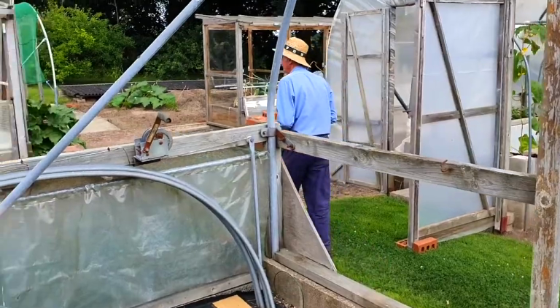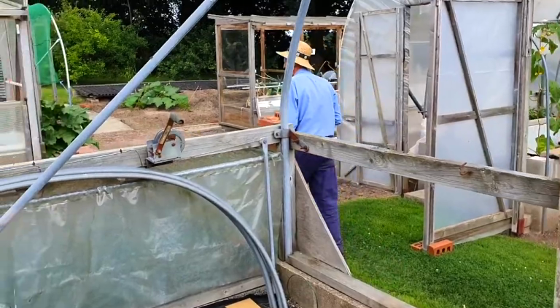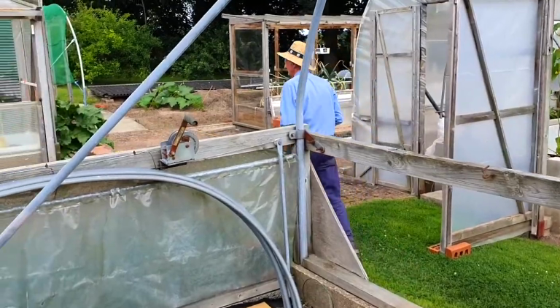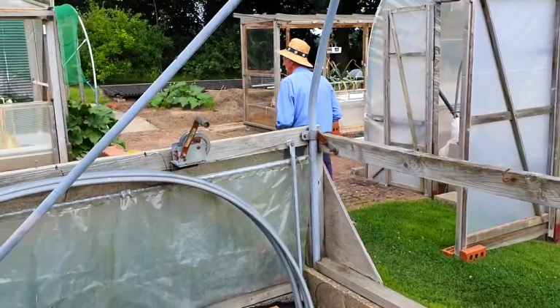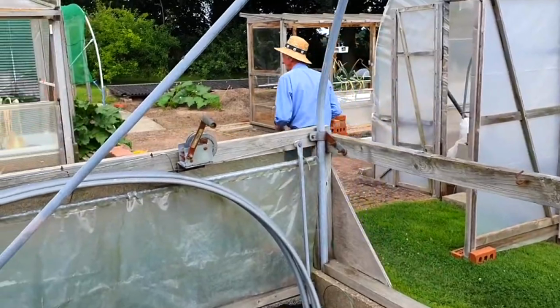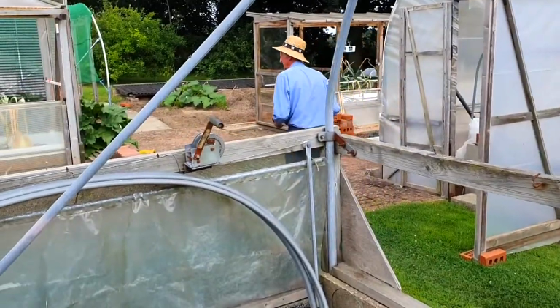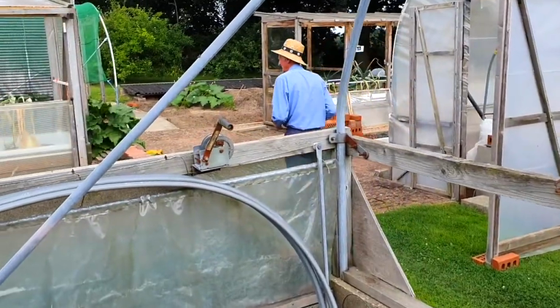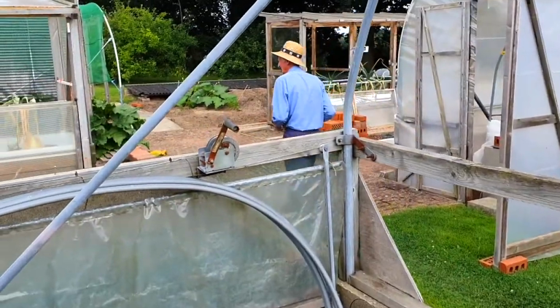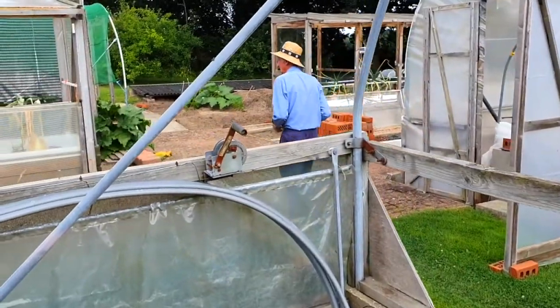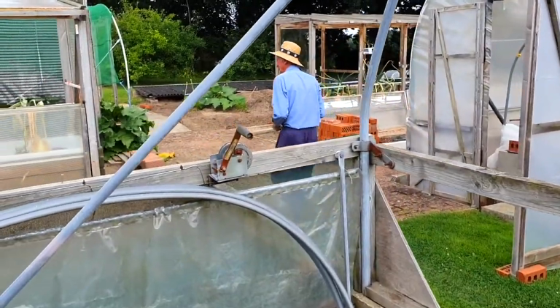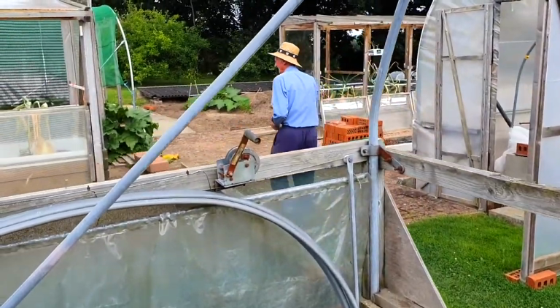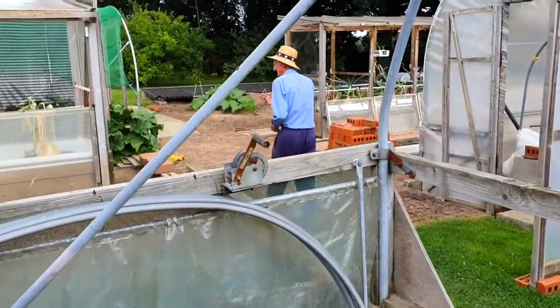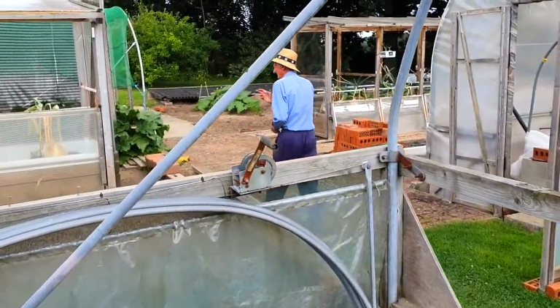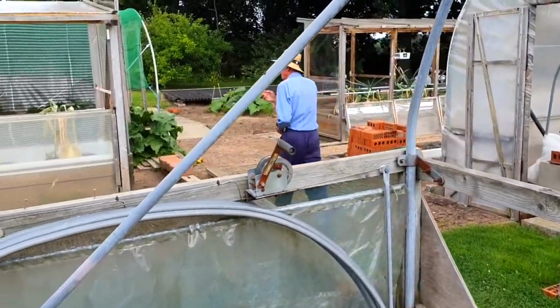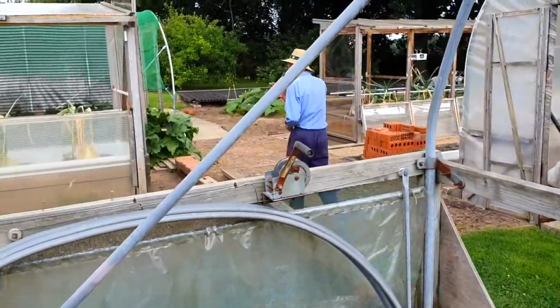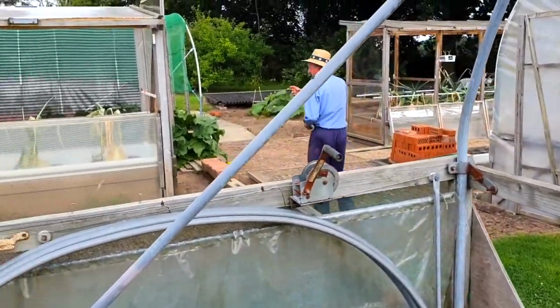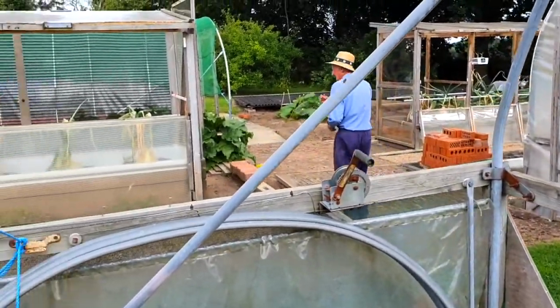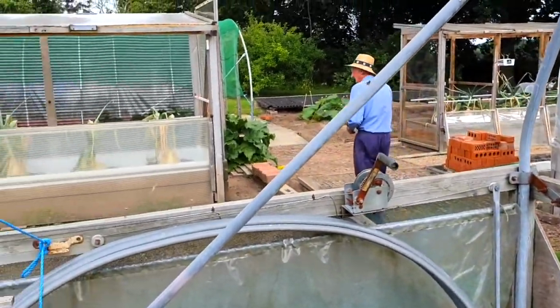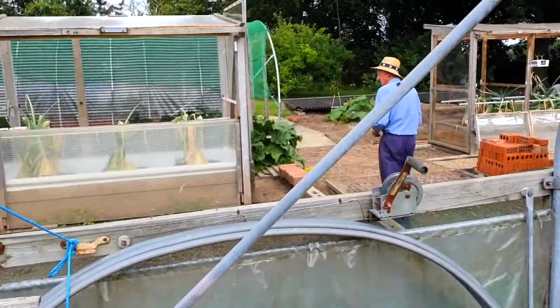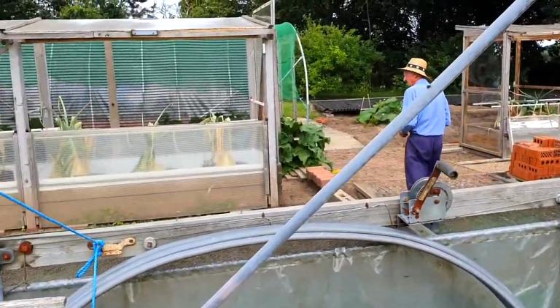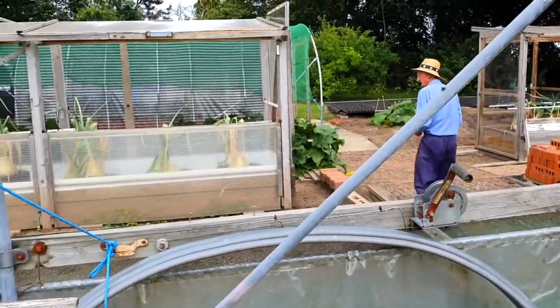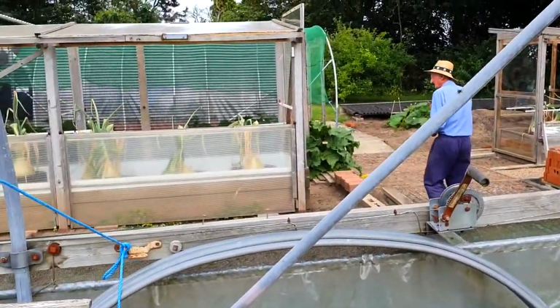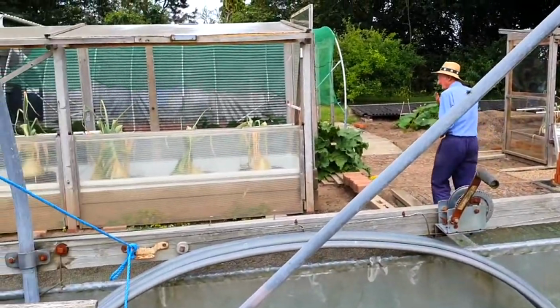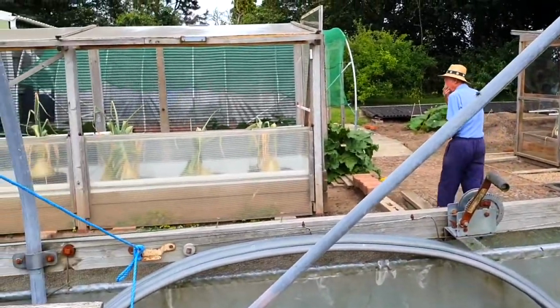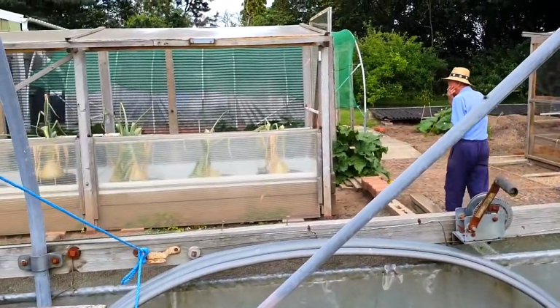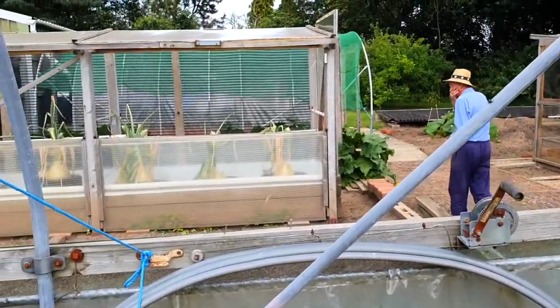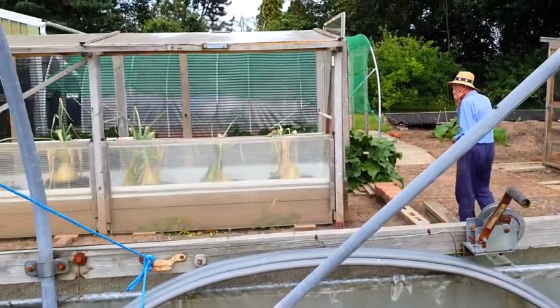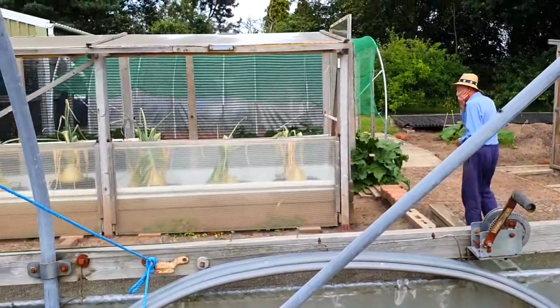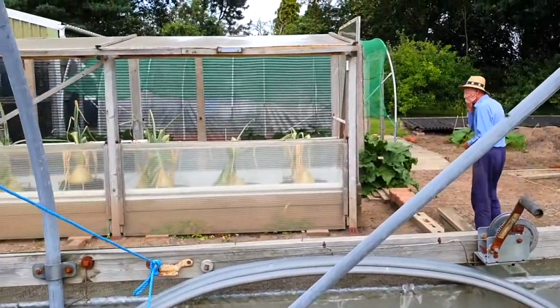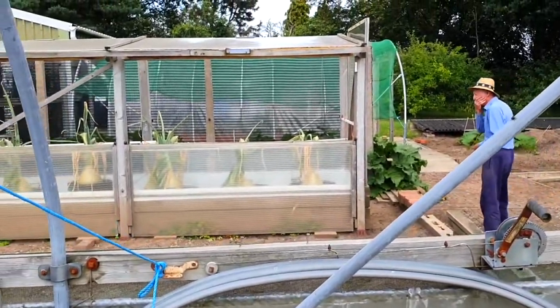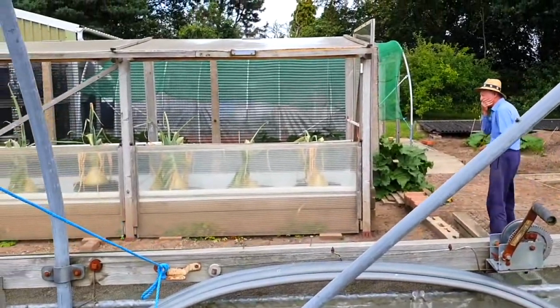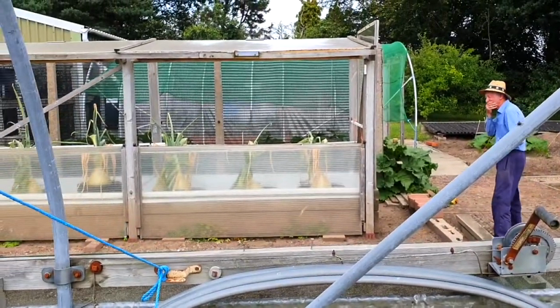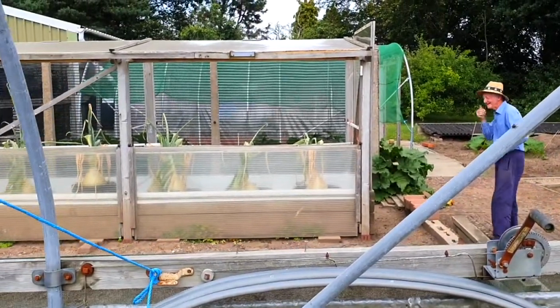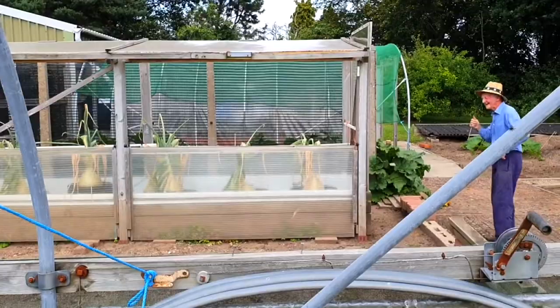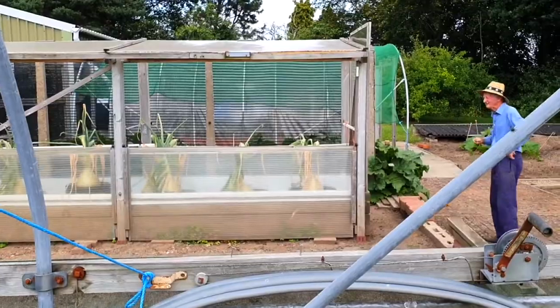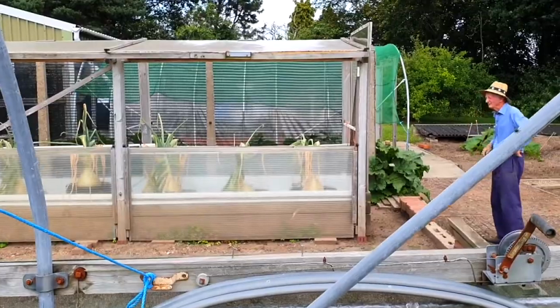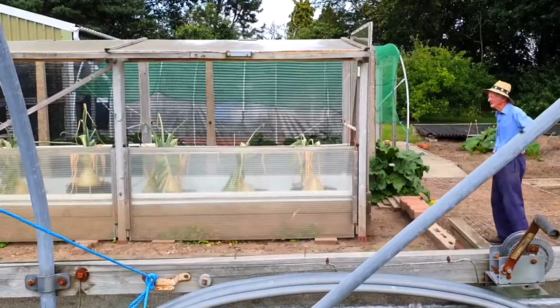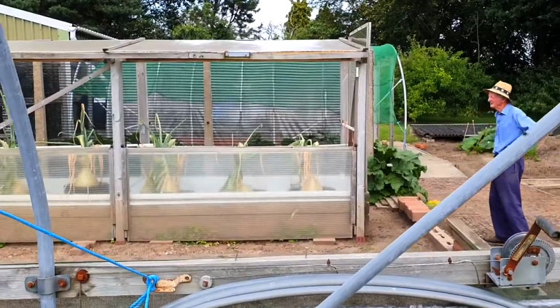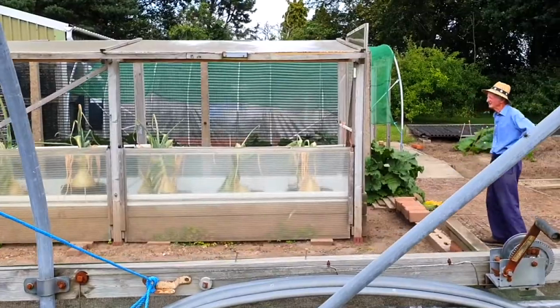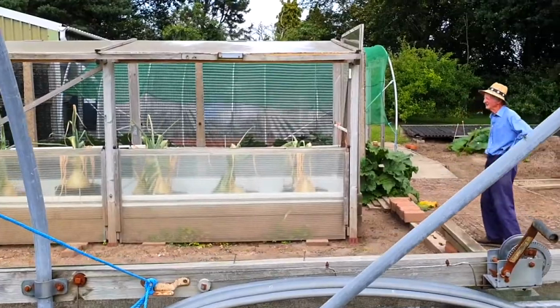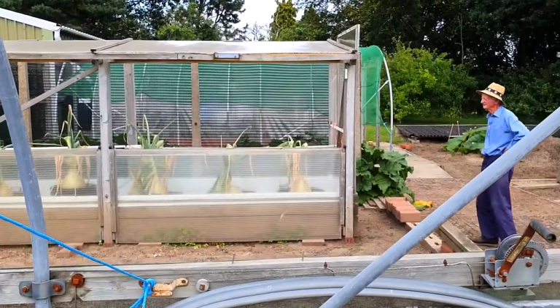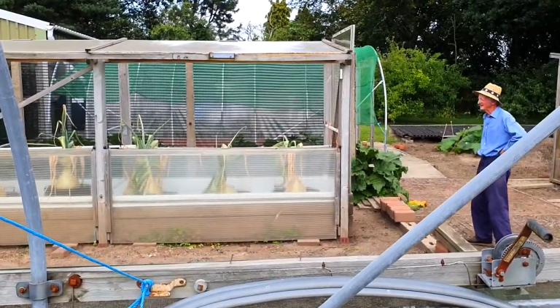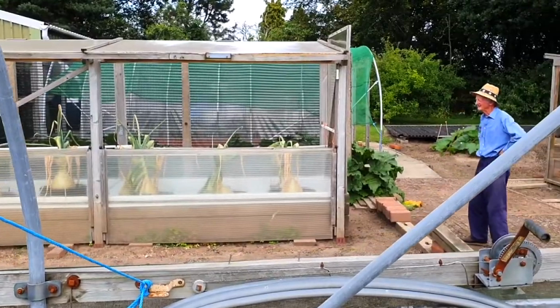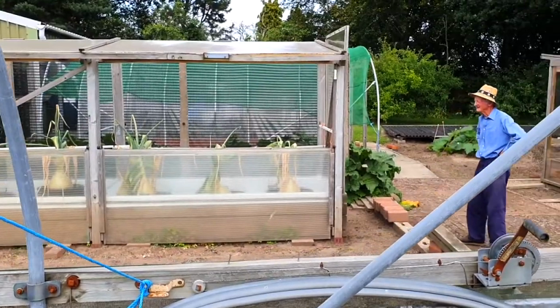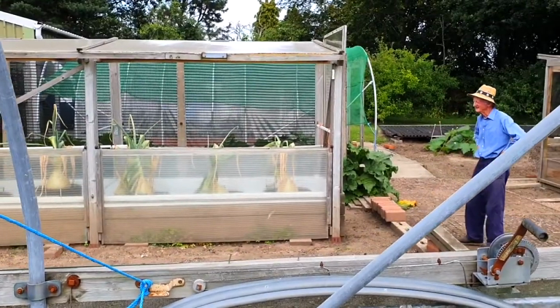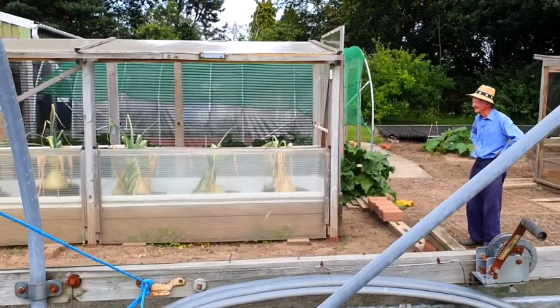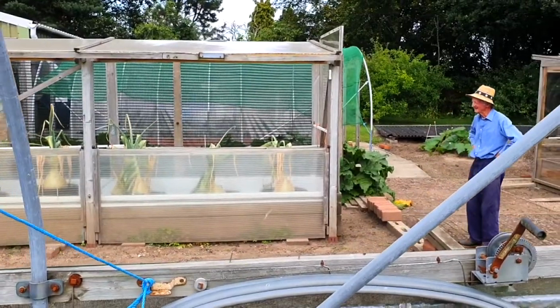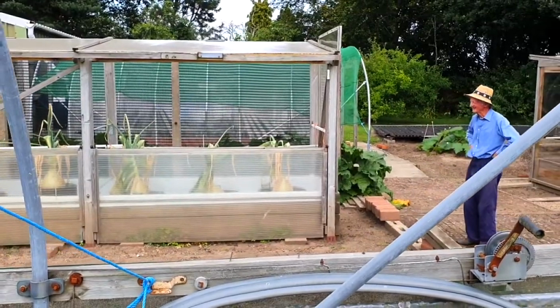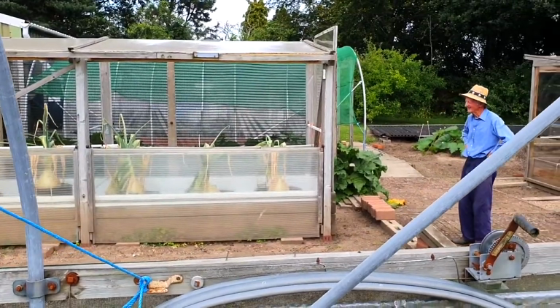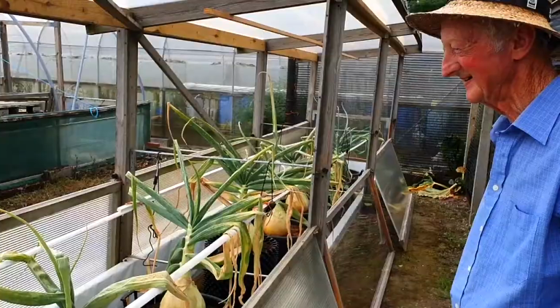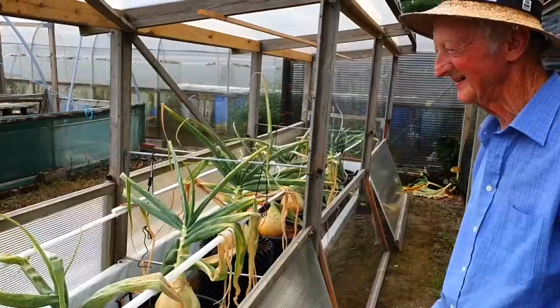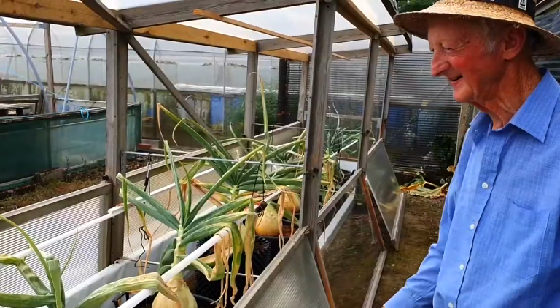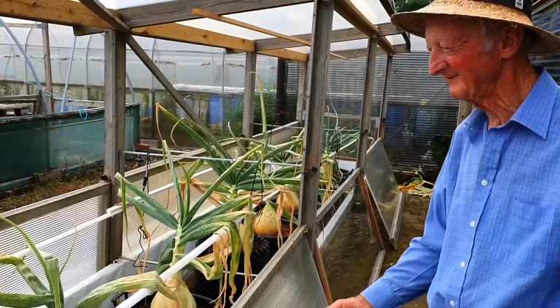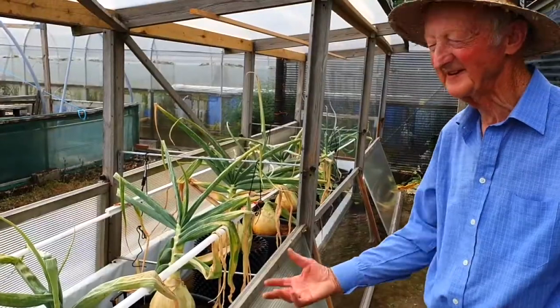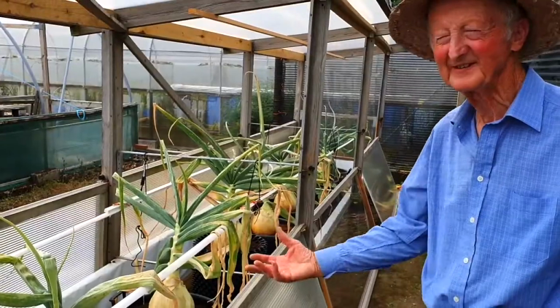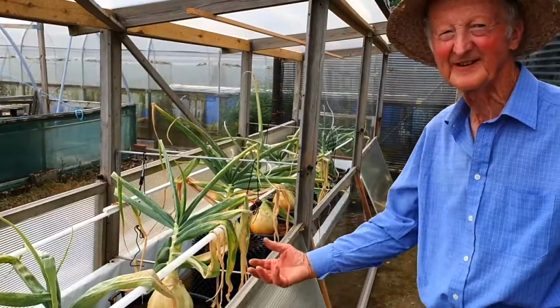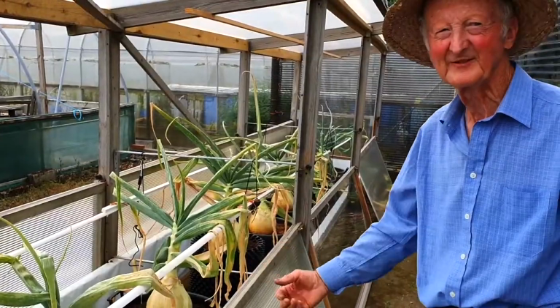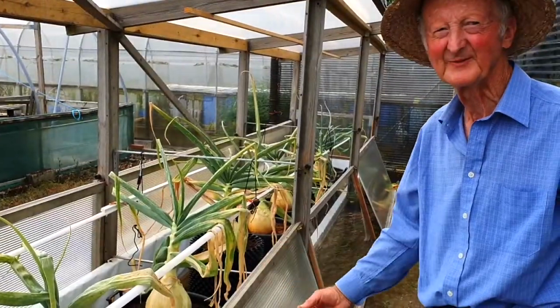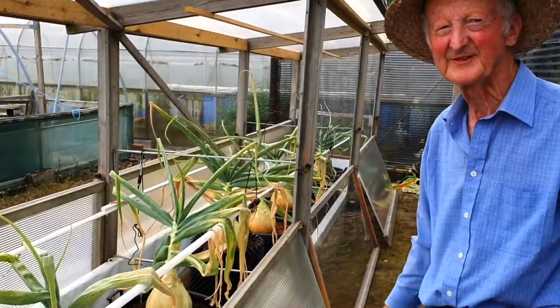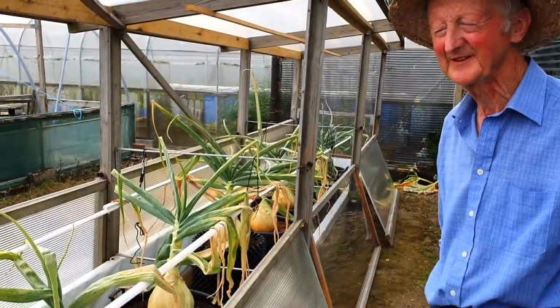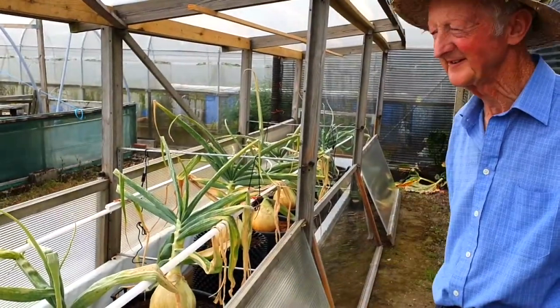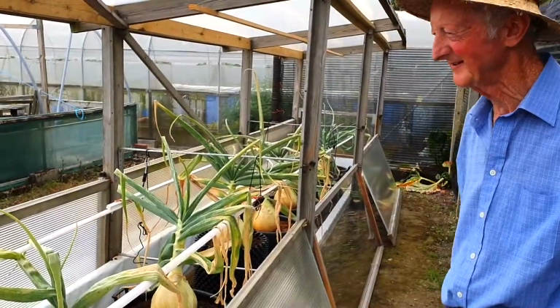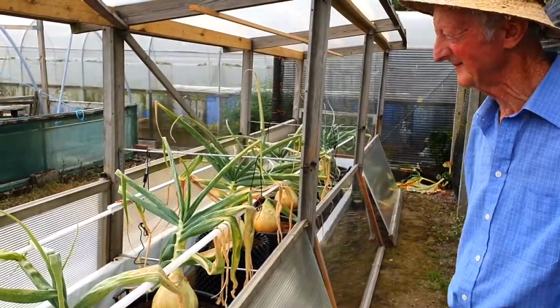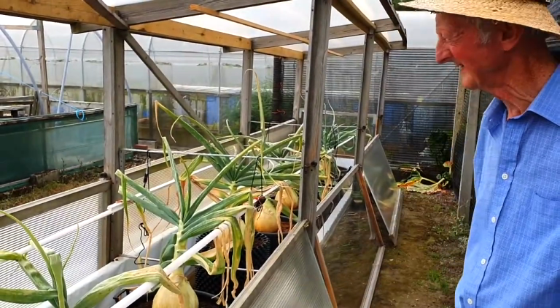These are outside and they've suffered even worse with the predators, really. They've bleached even more in the sun, haven't they?